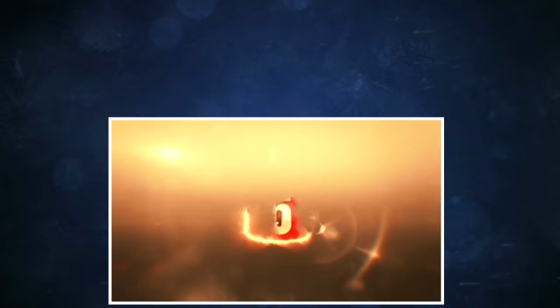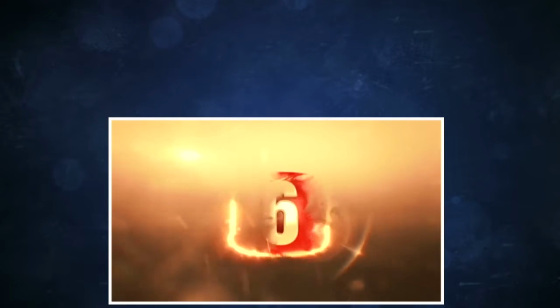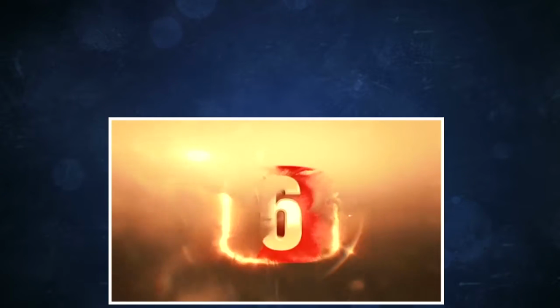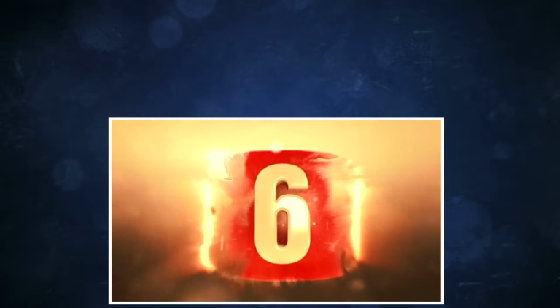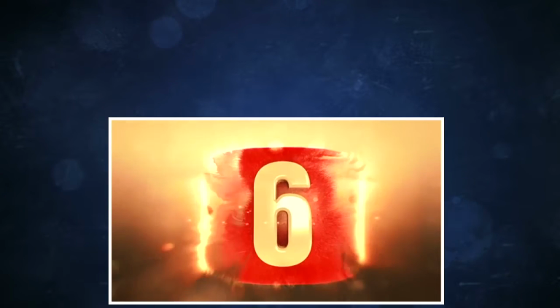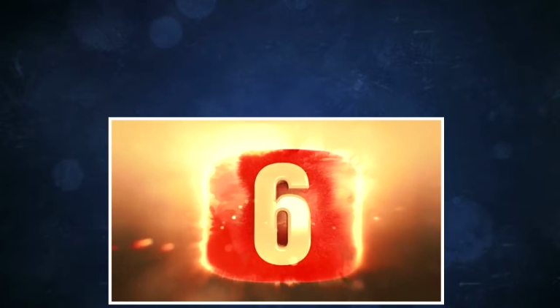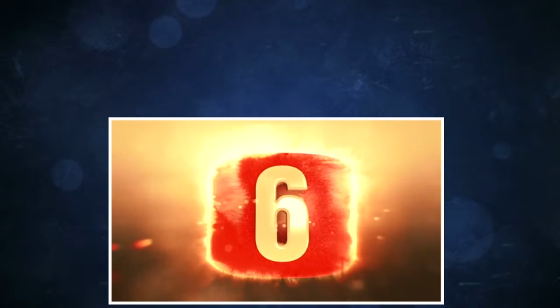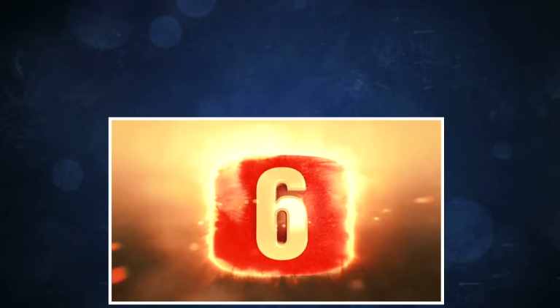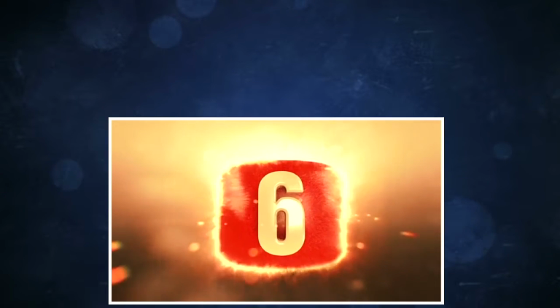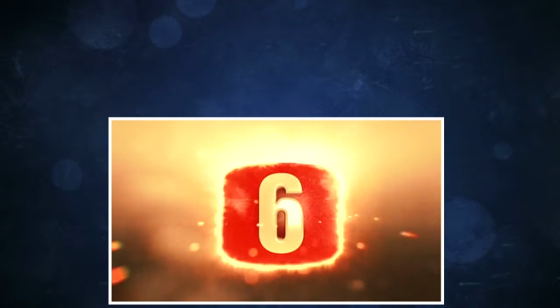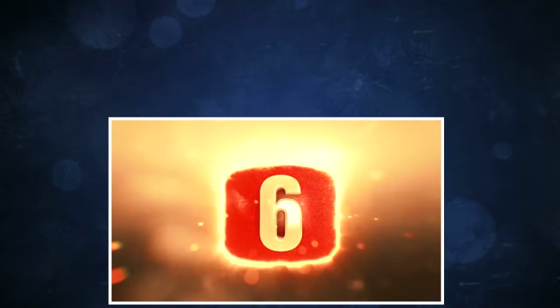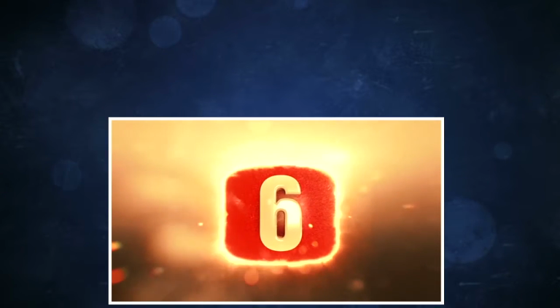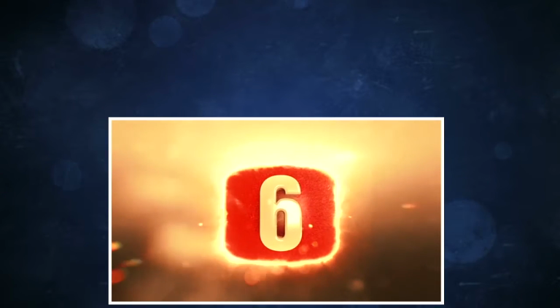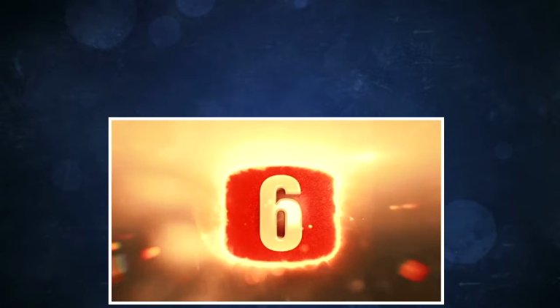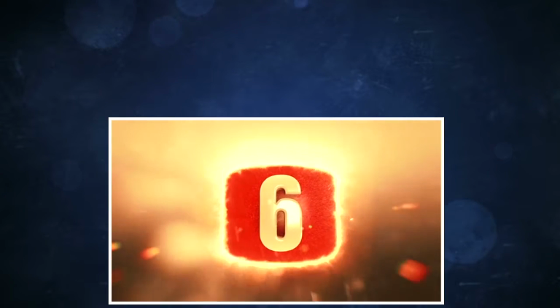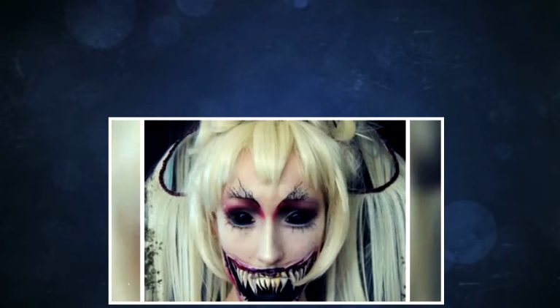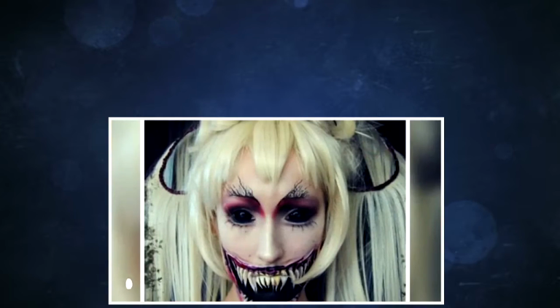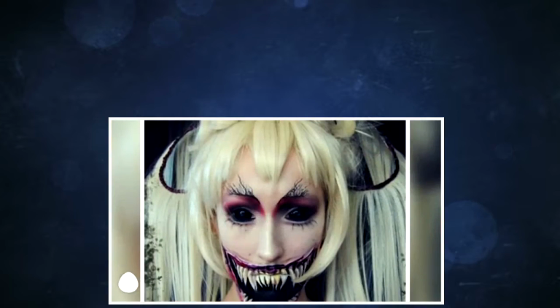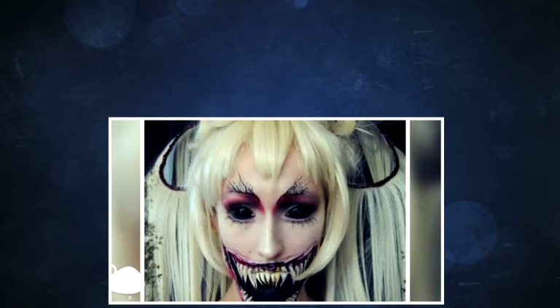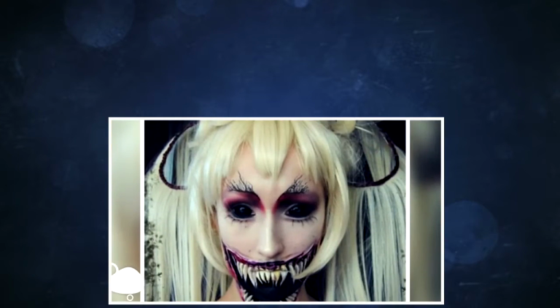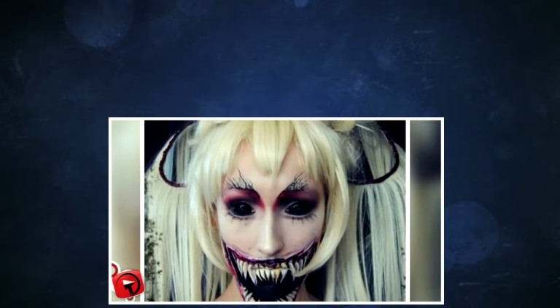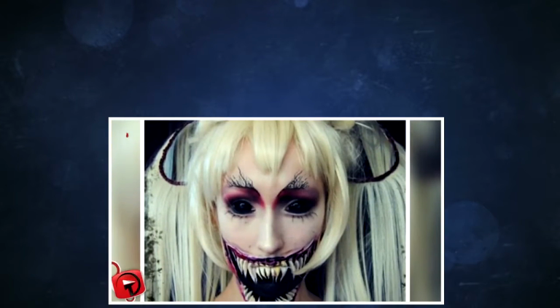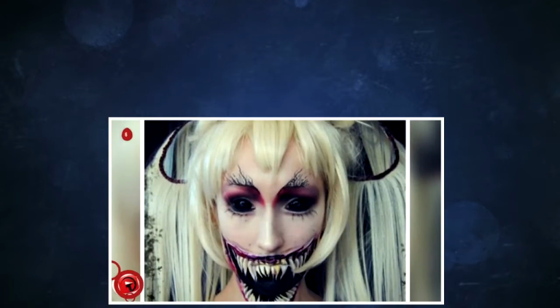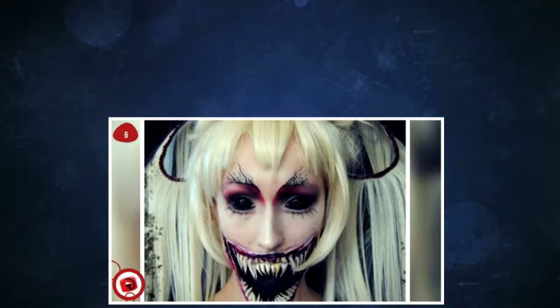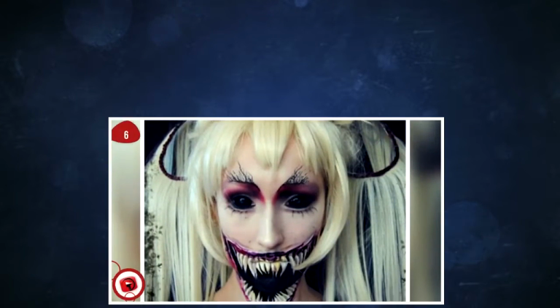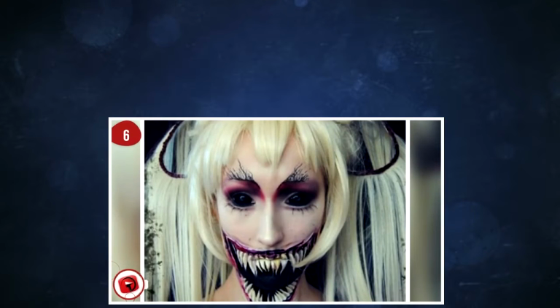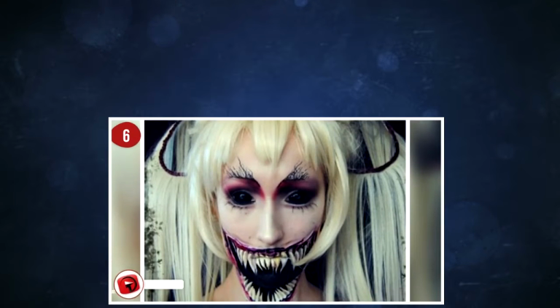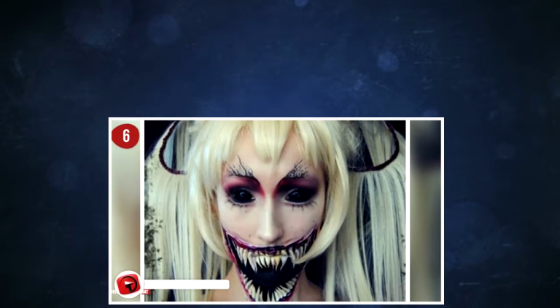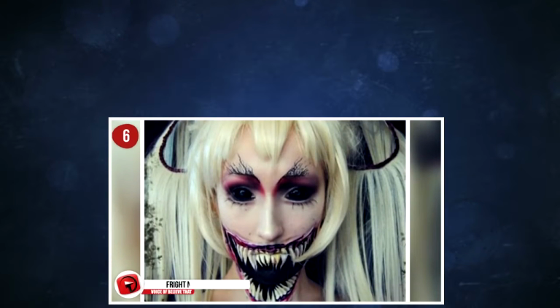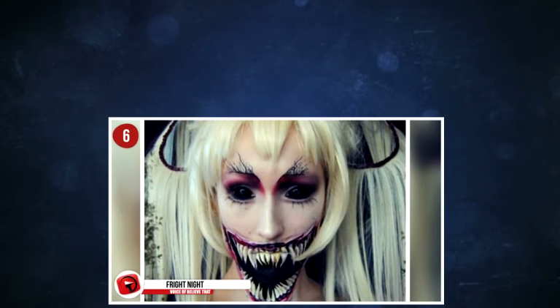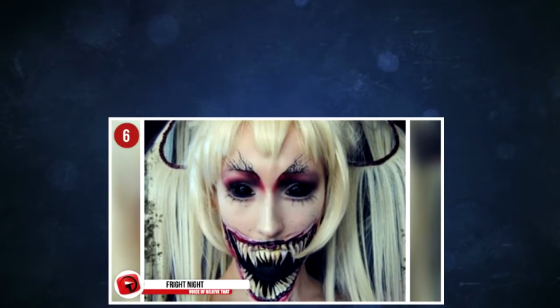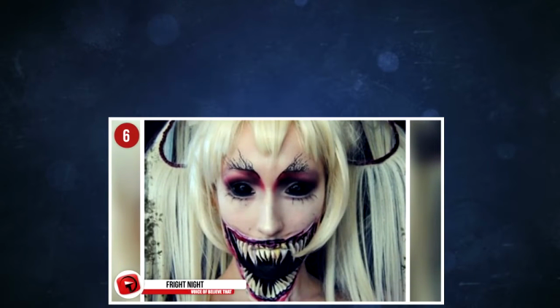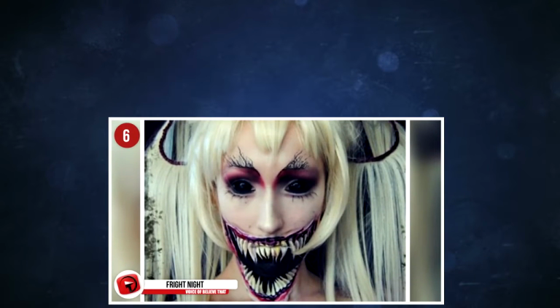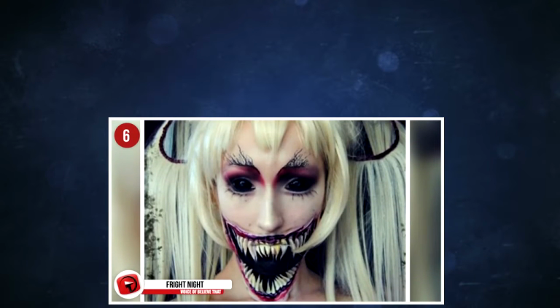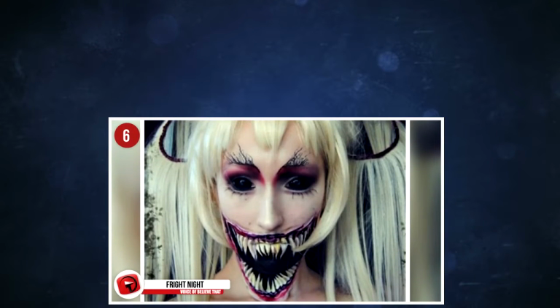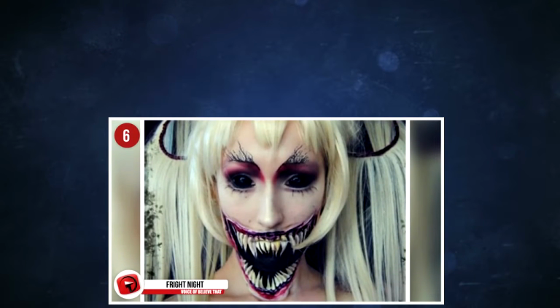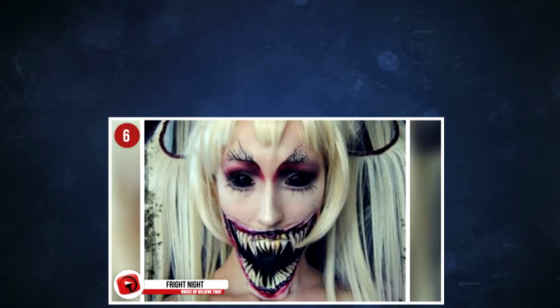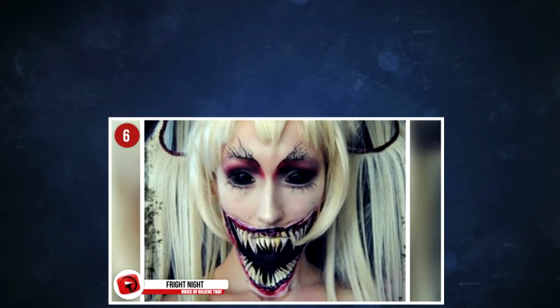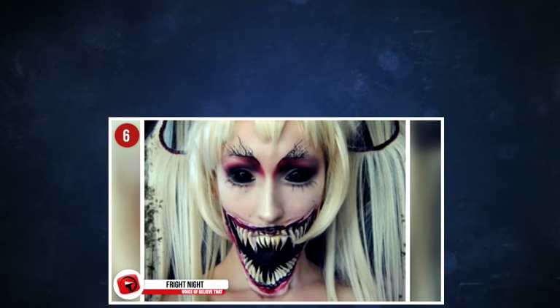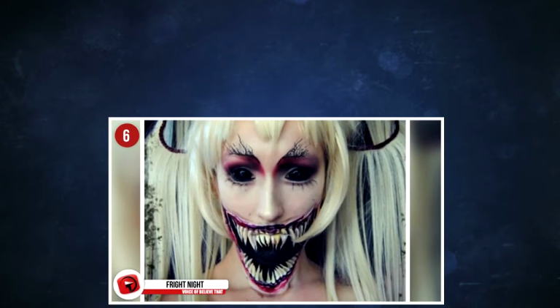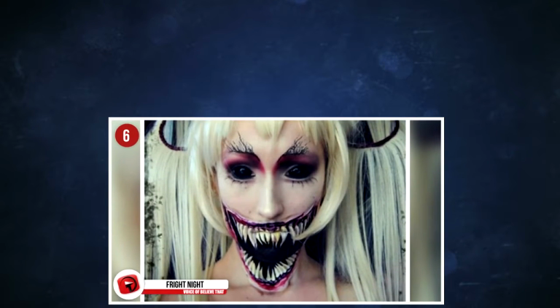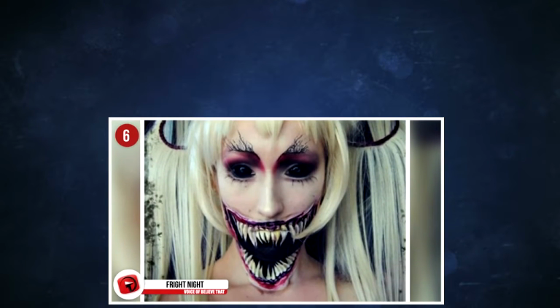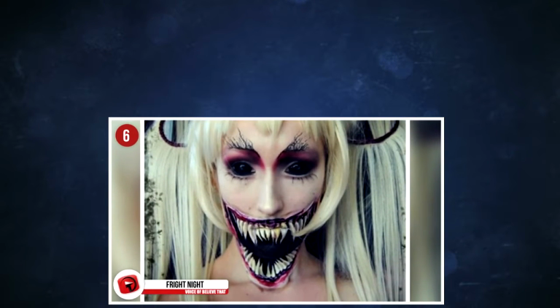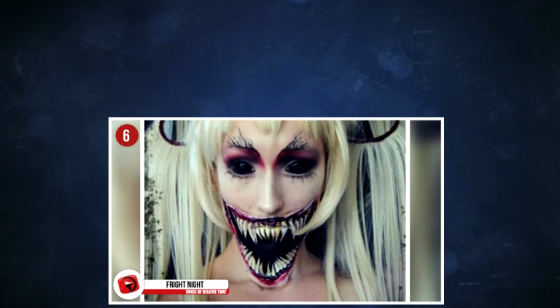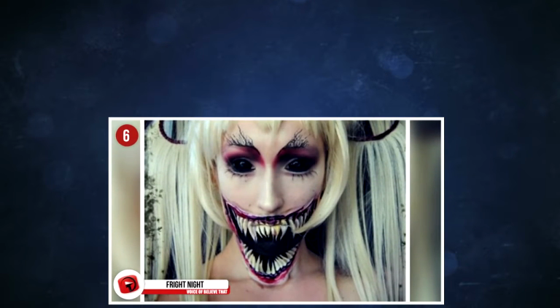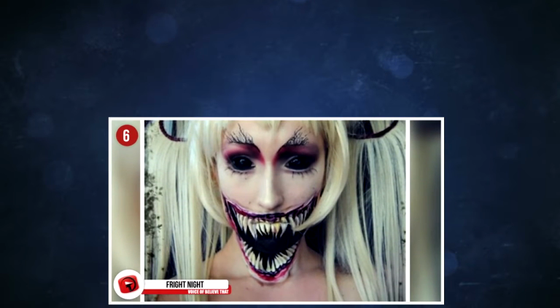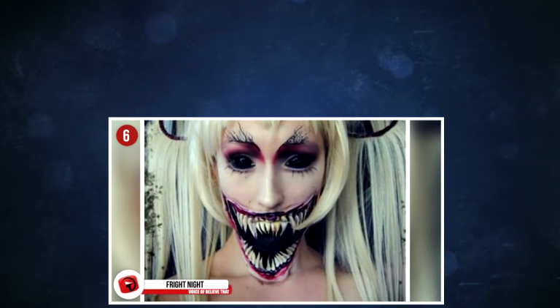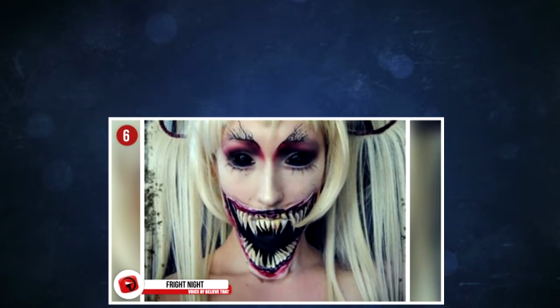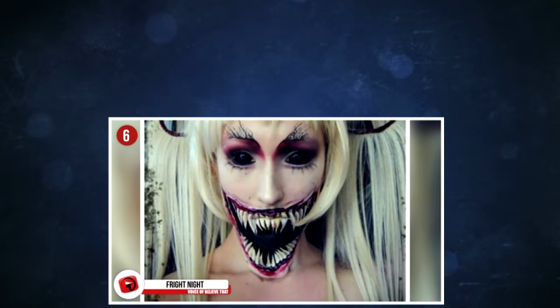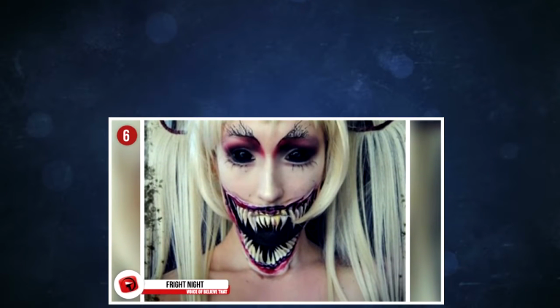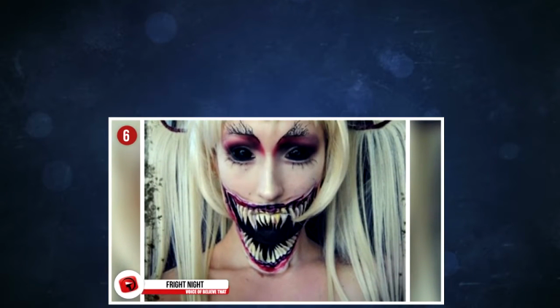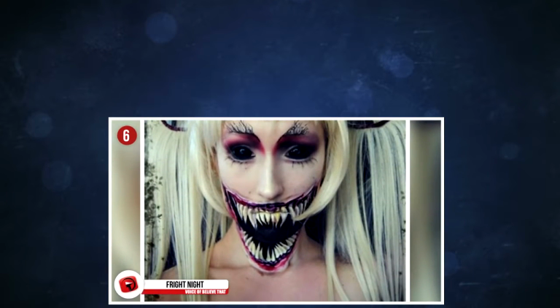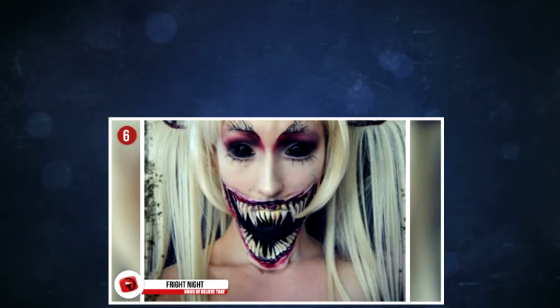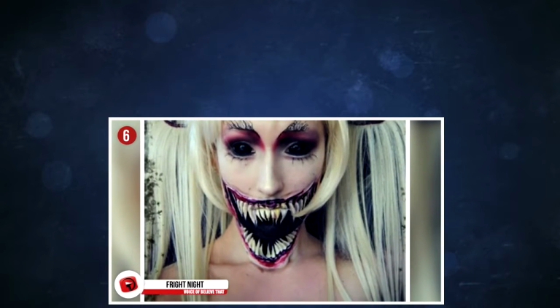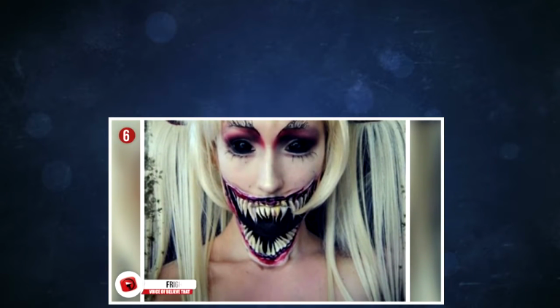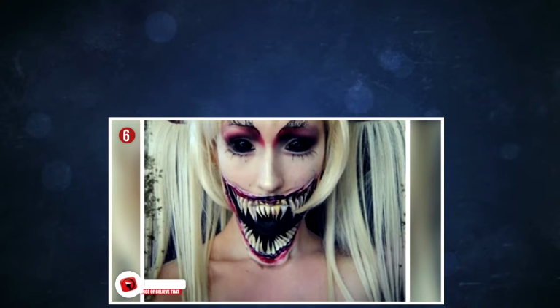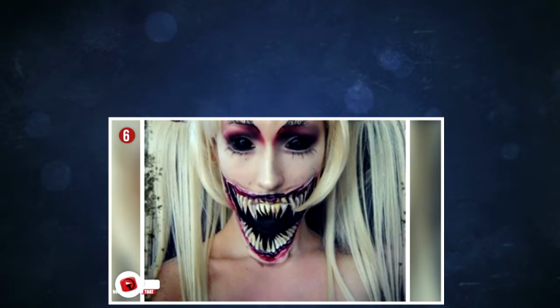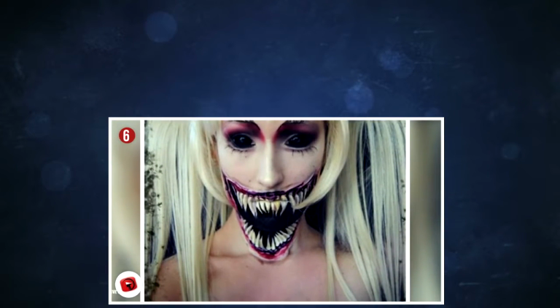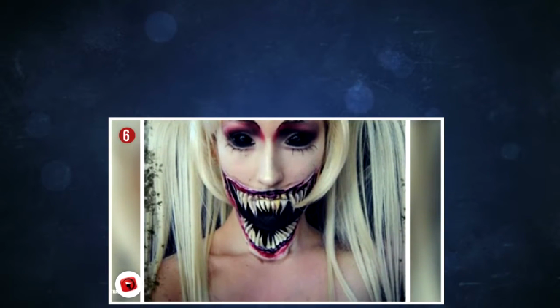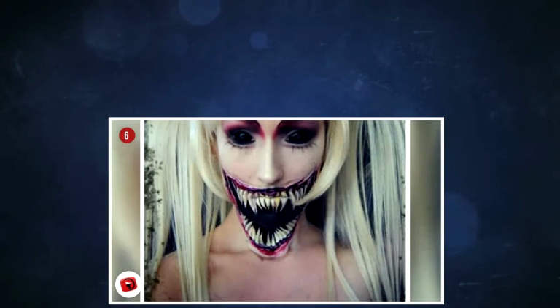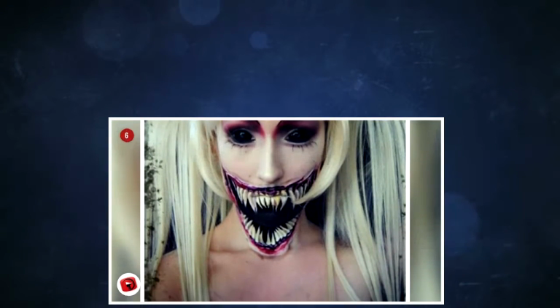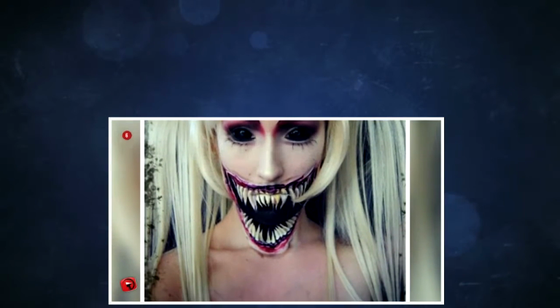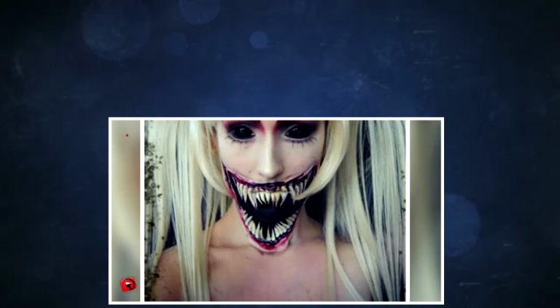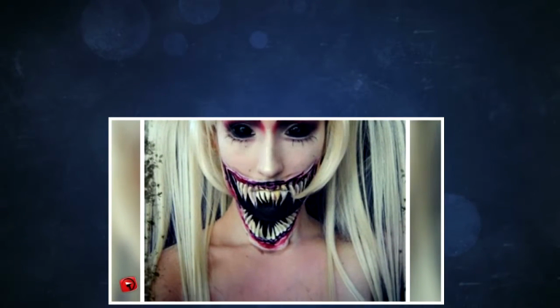6. Fright Night. After watching a video like this, you really gain a whole new appreciation for these talented artists, don't you?